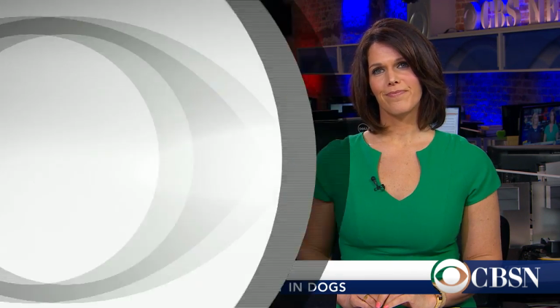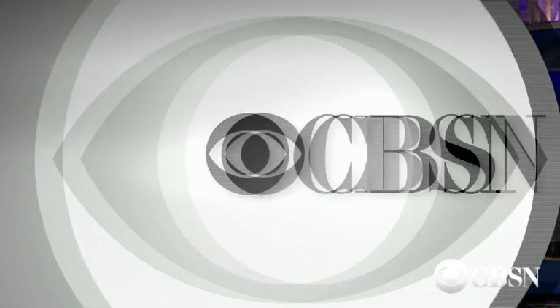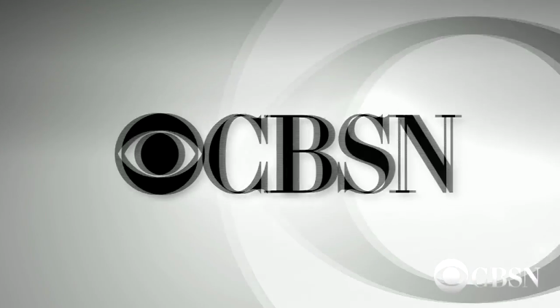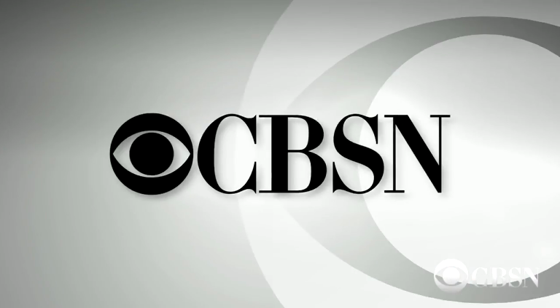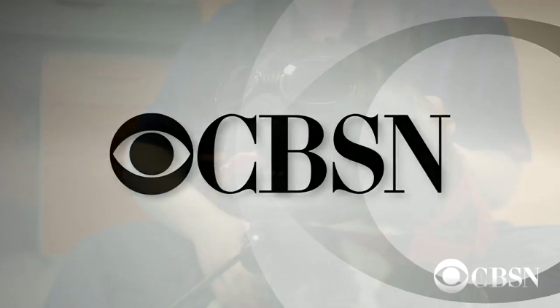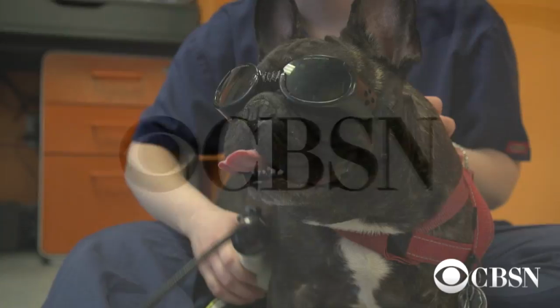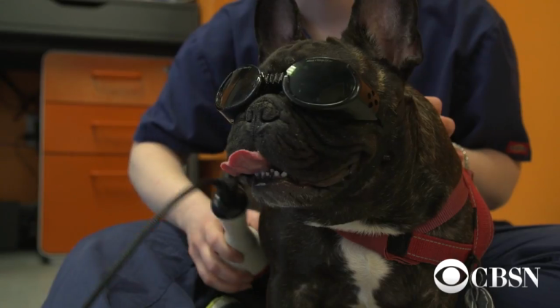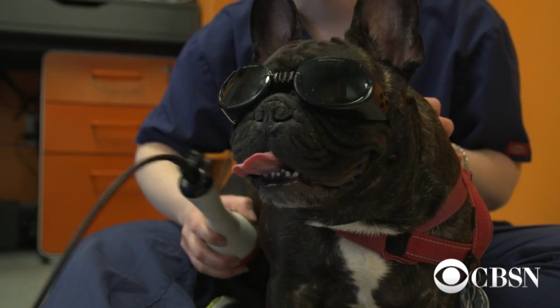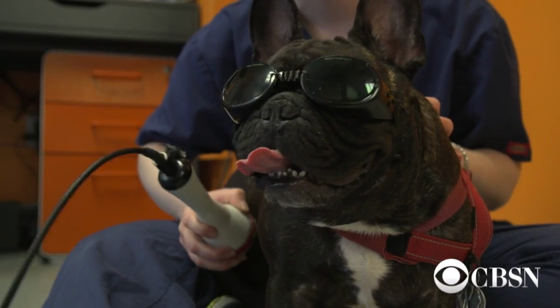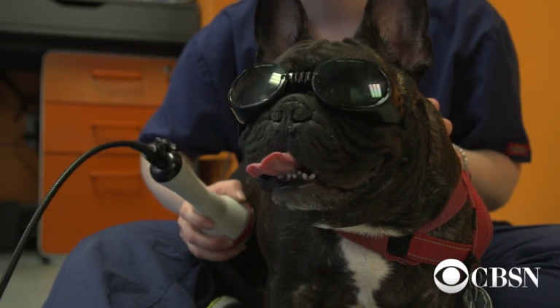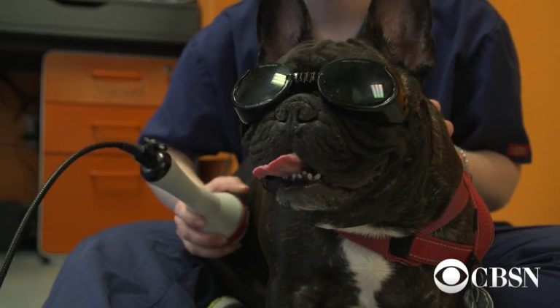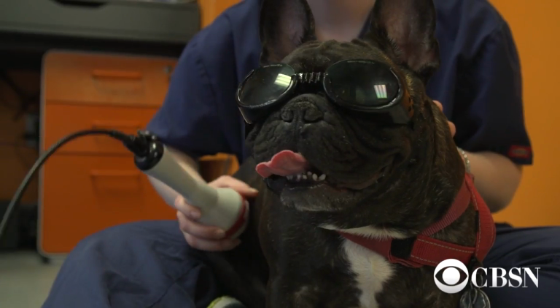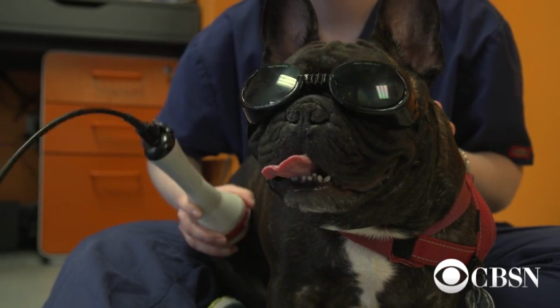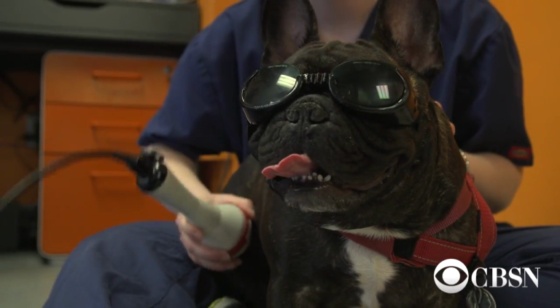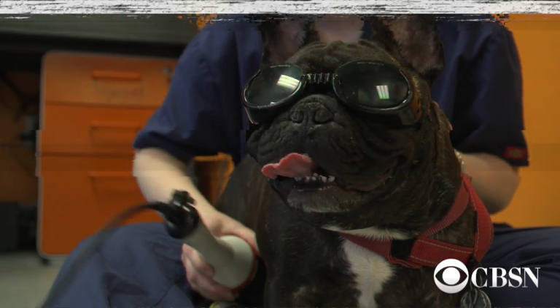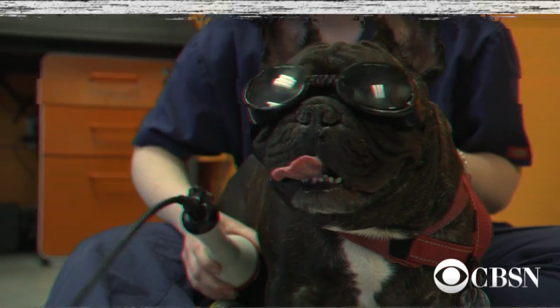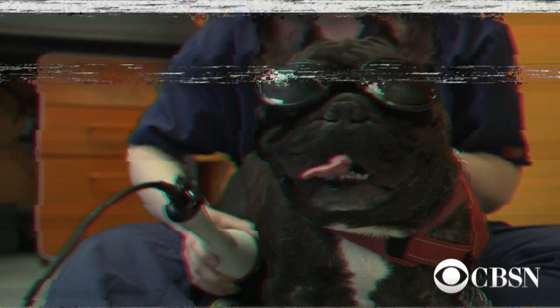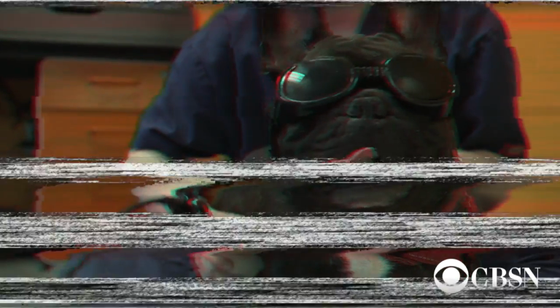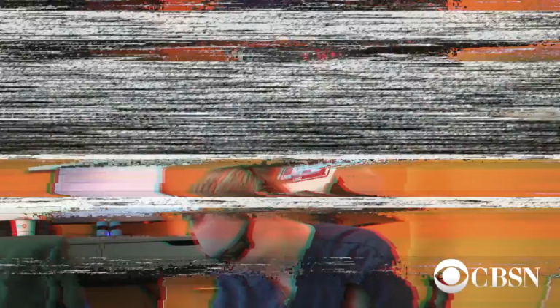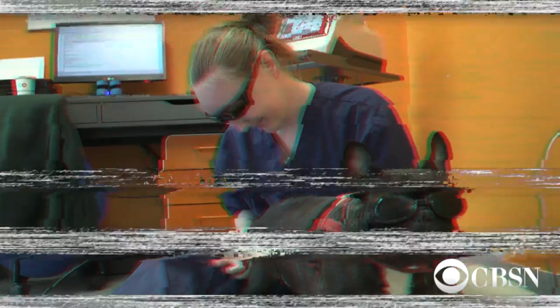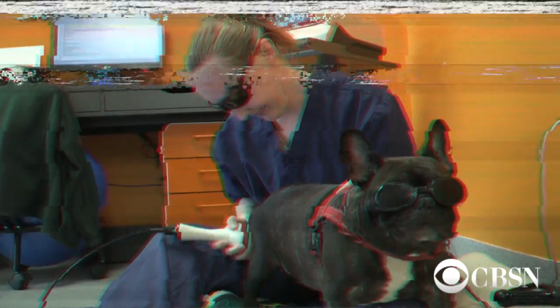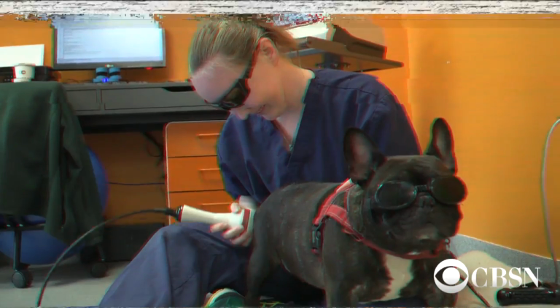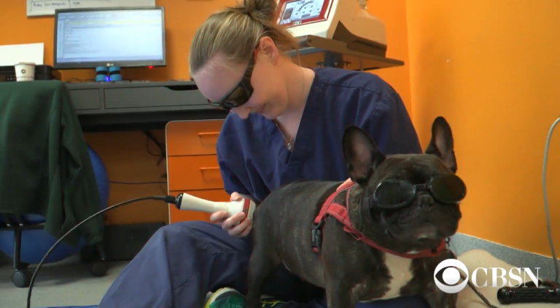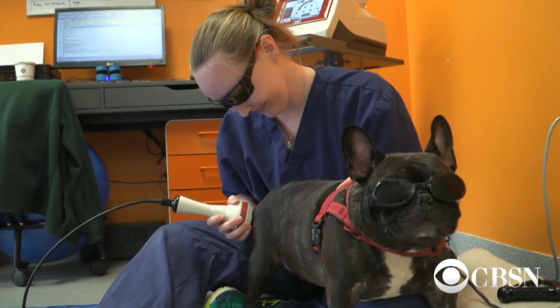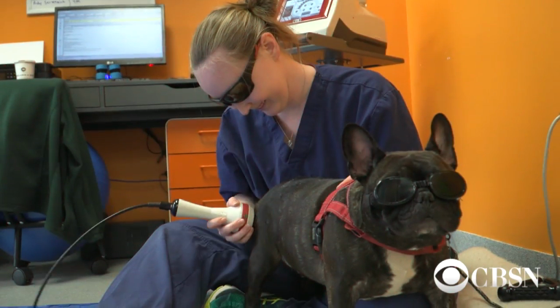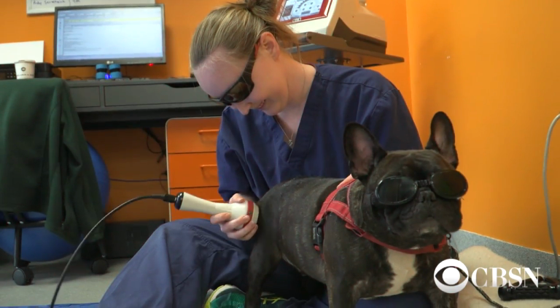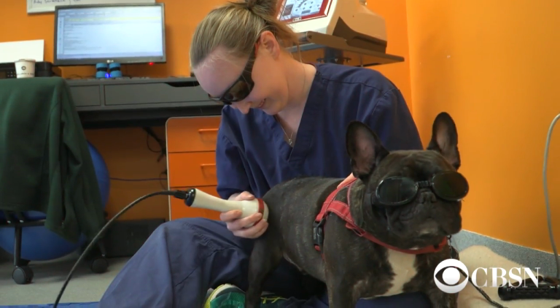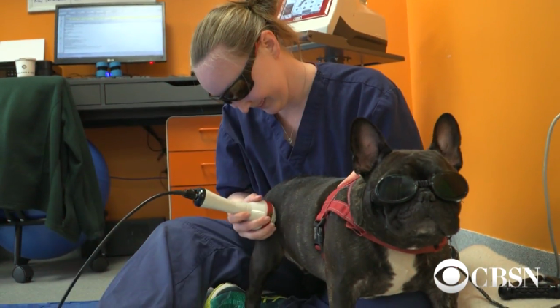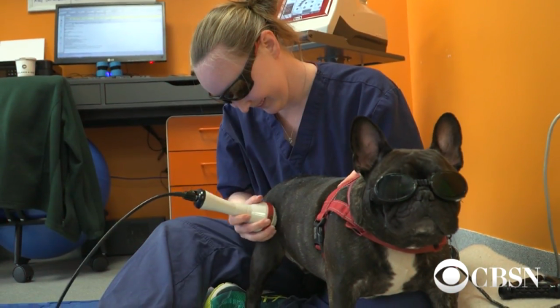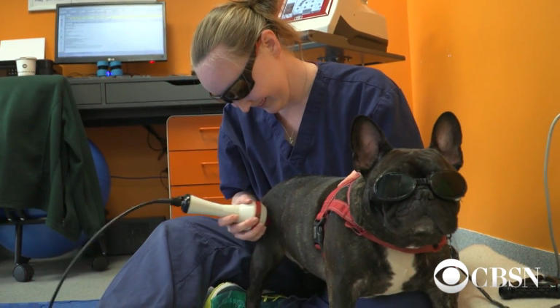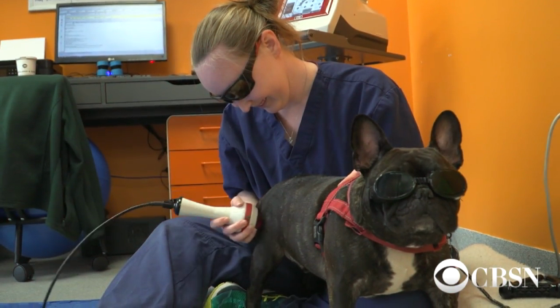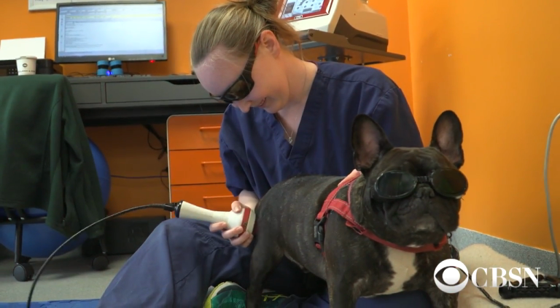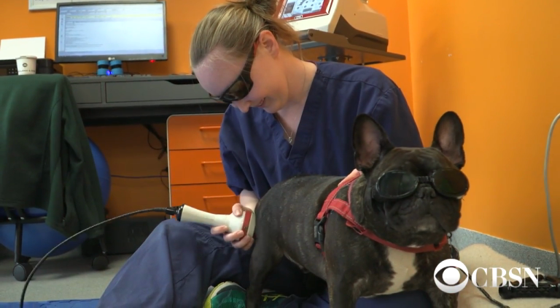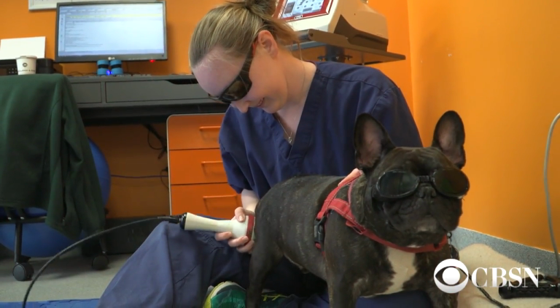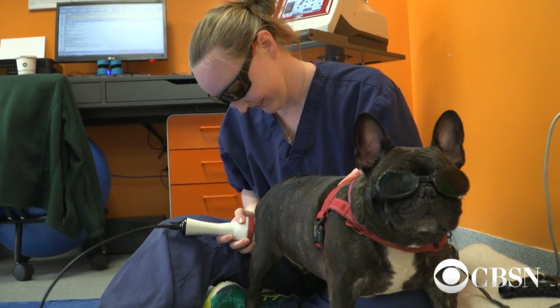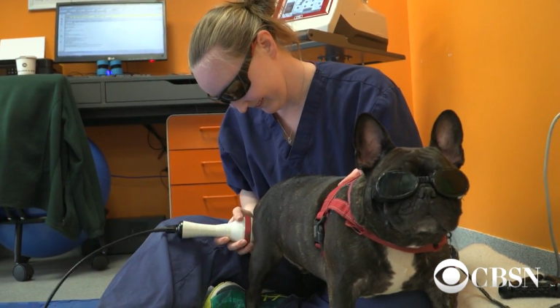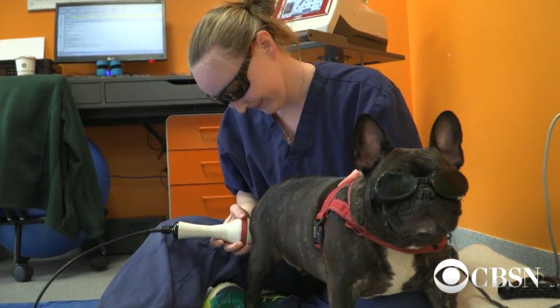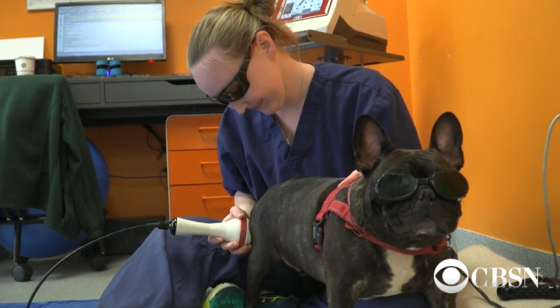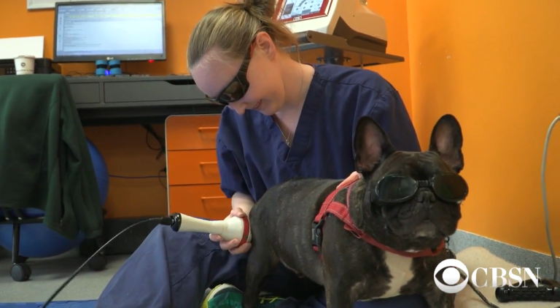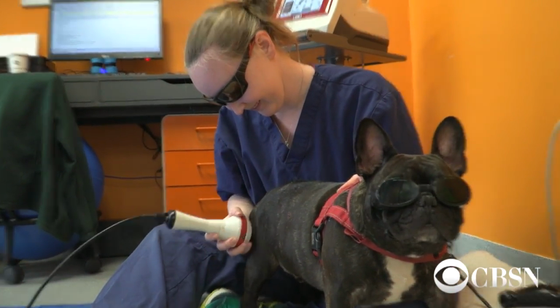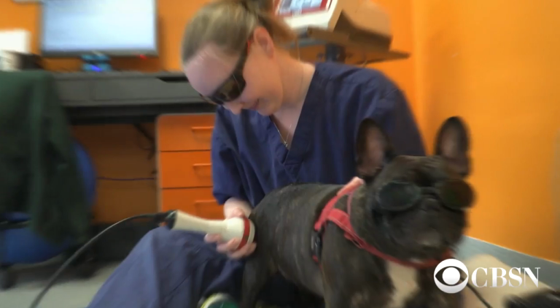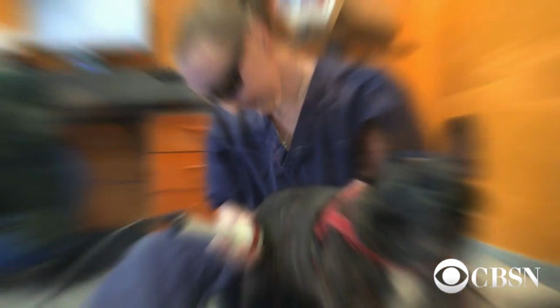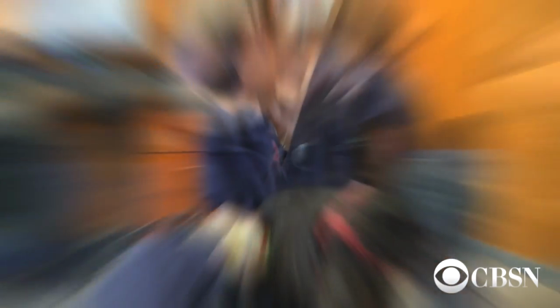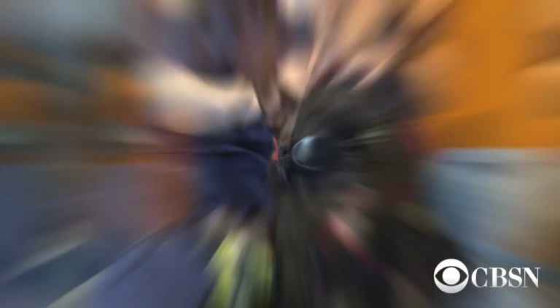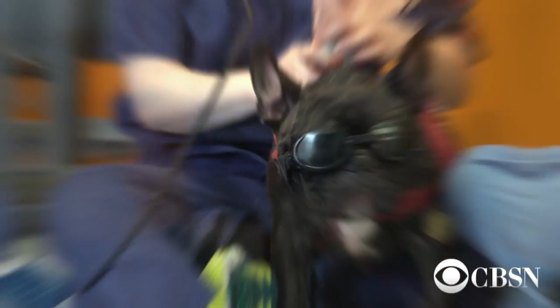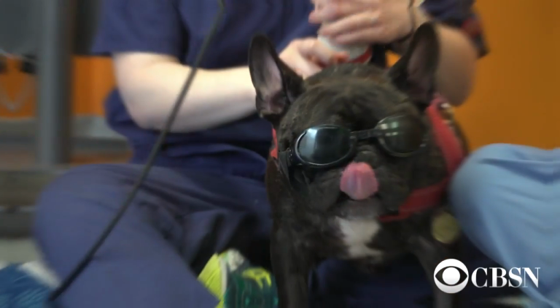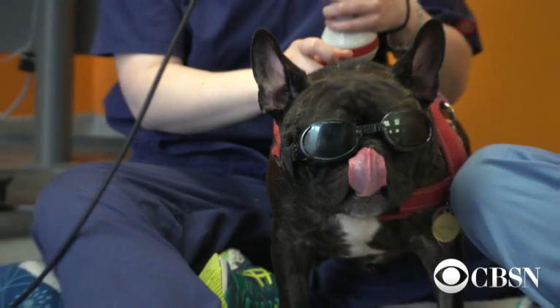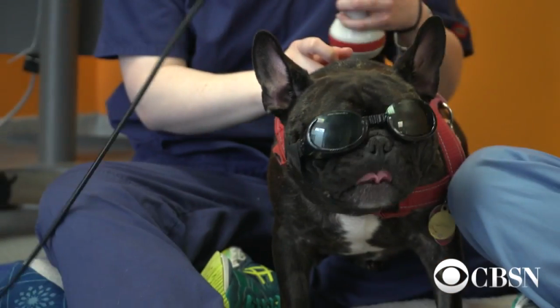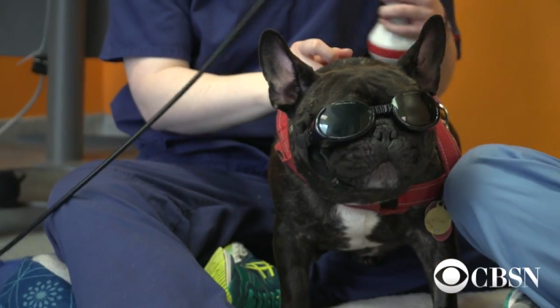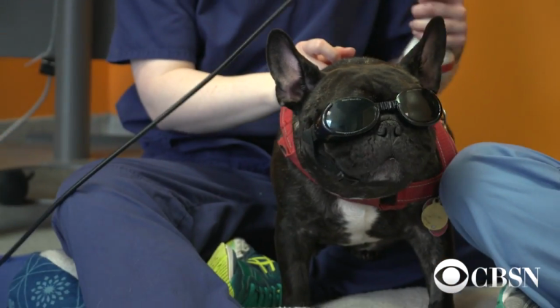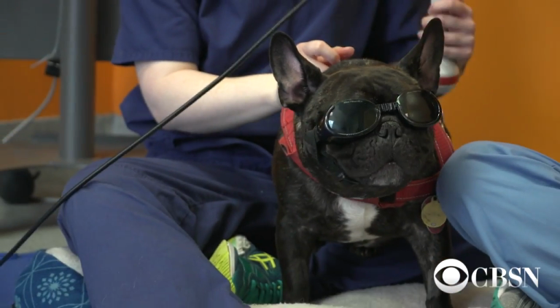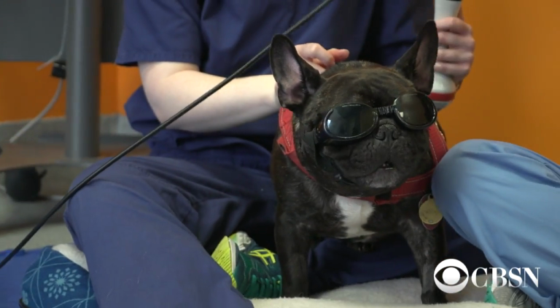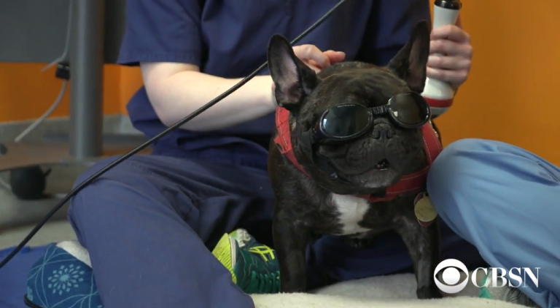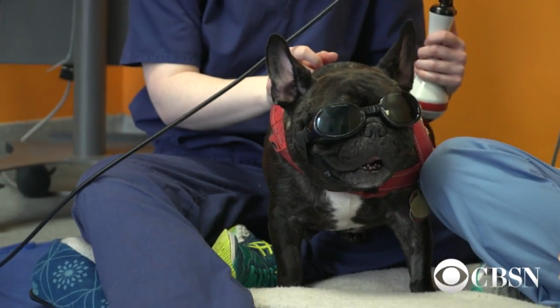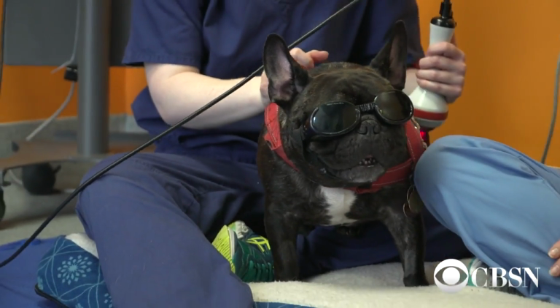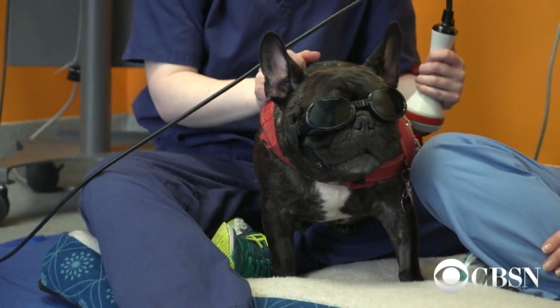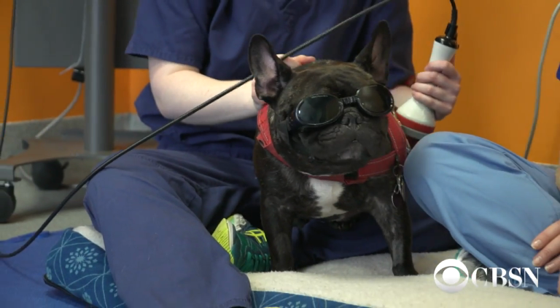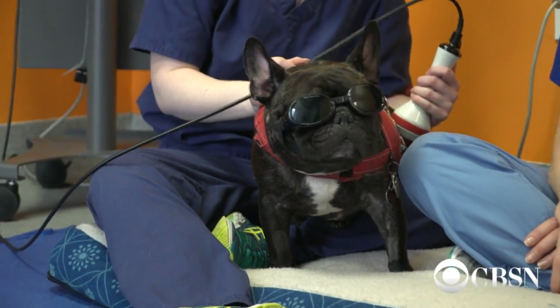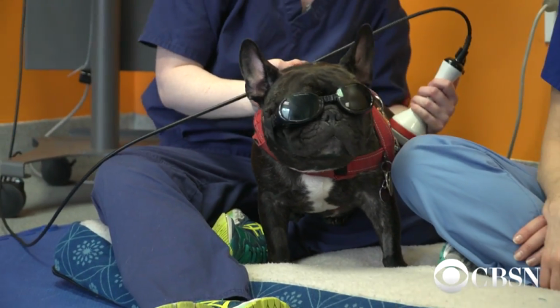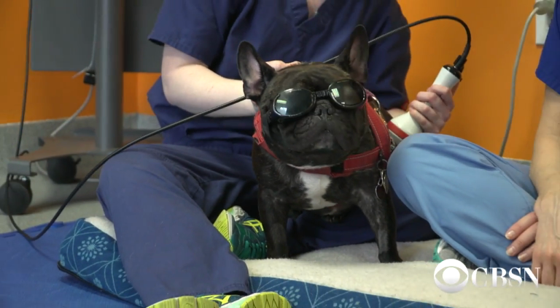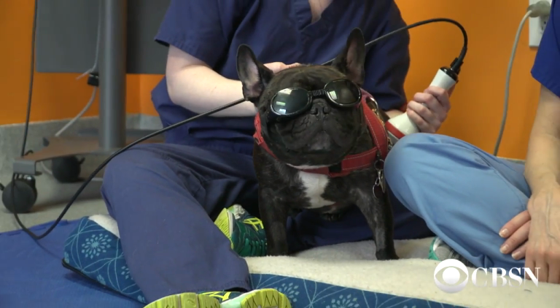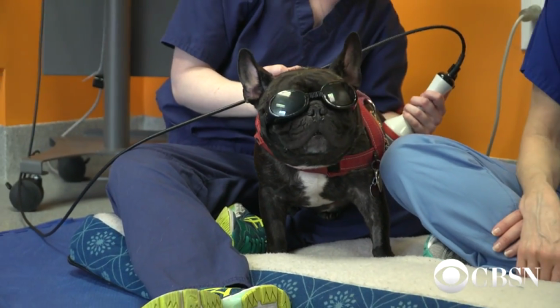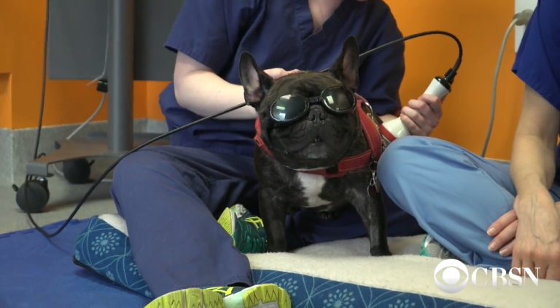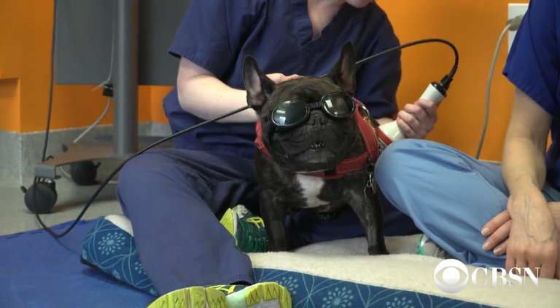He's not riding a motorcycle, and he's not getting ready to drop a rap album. This dog is getting laser therapy.